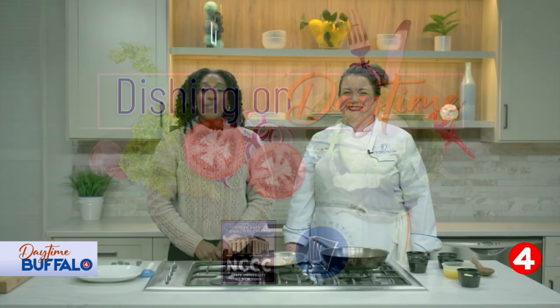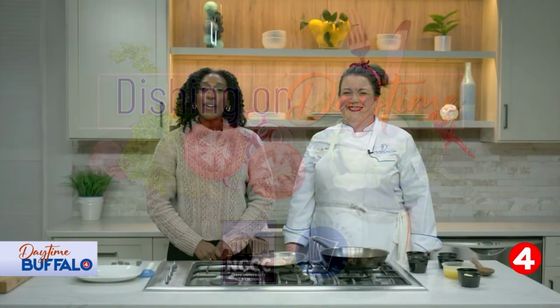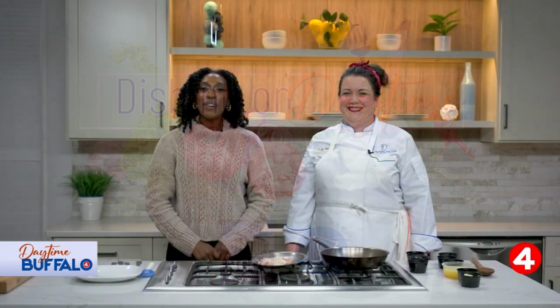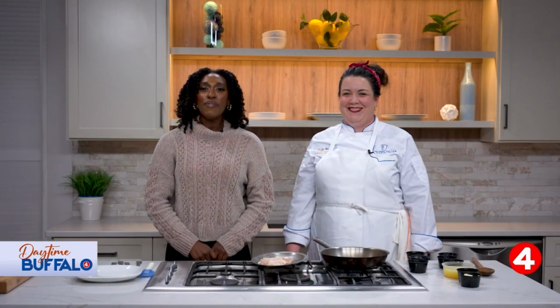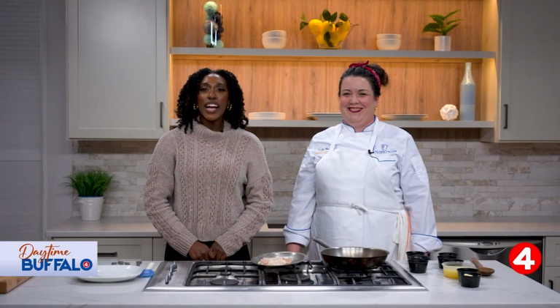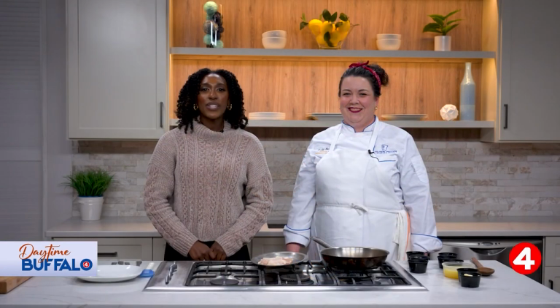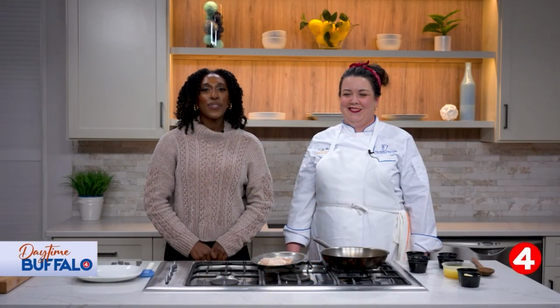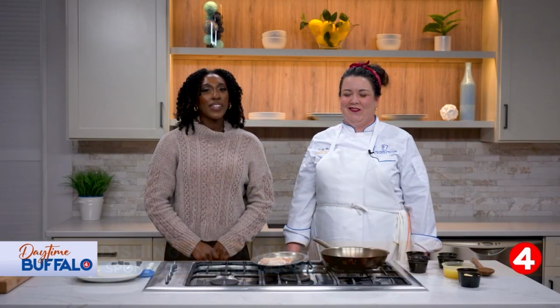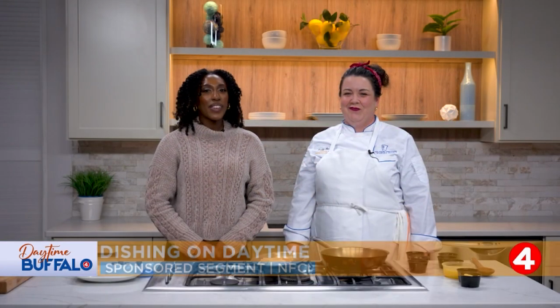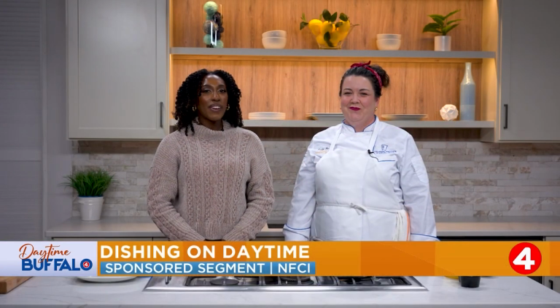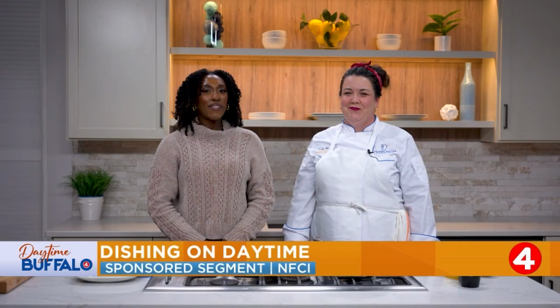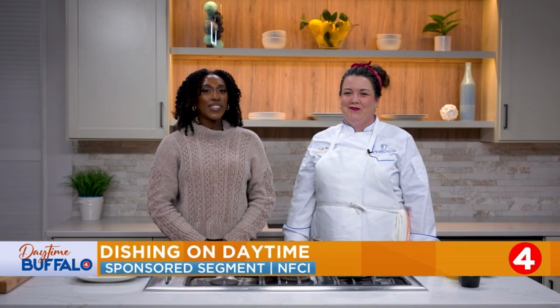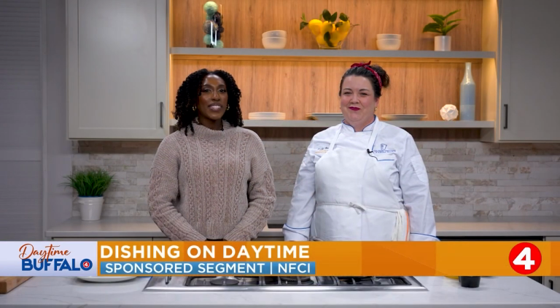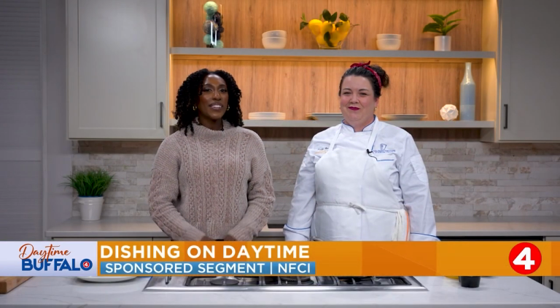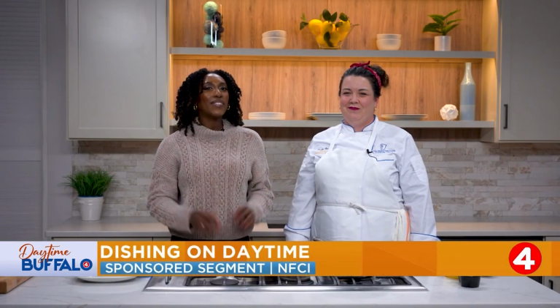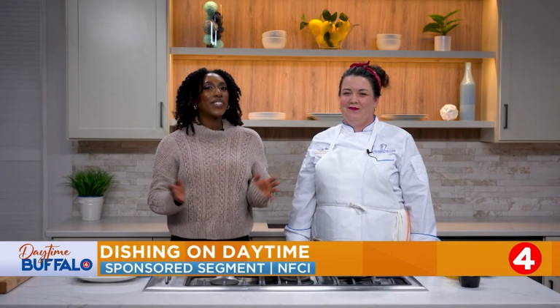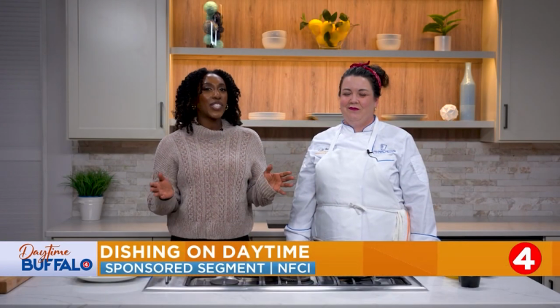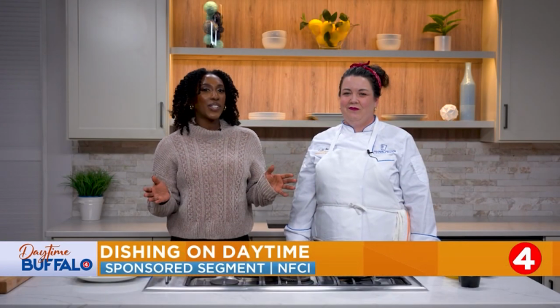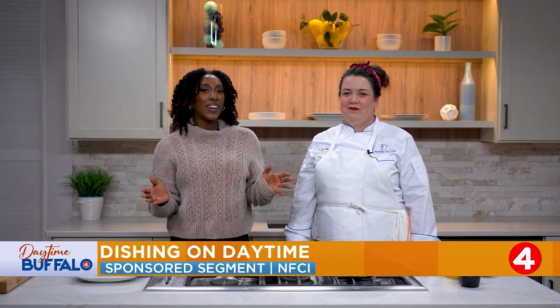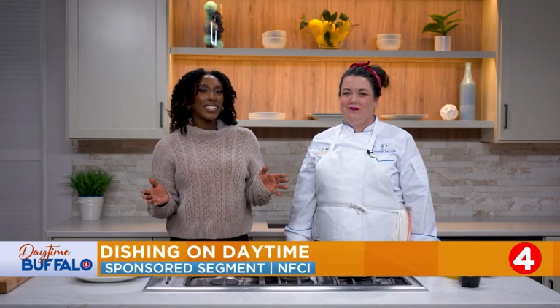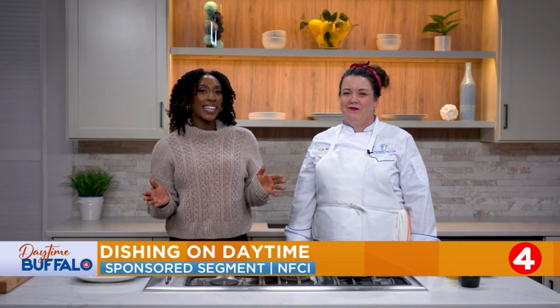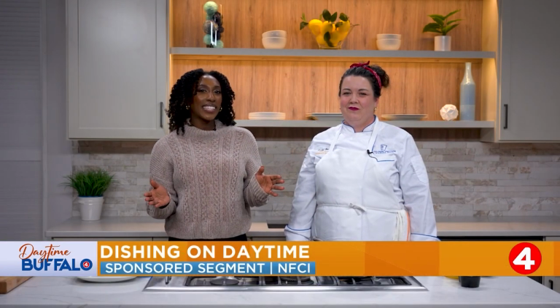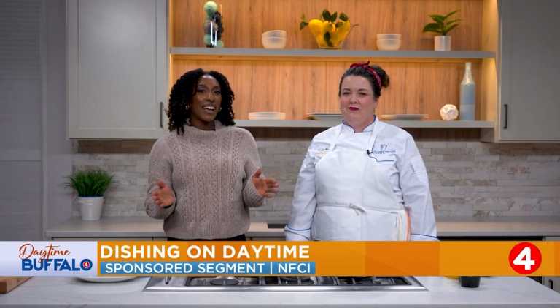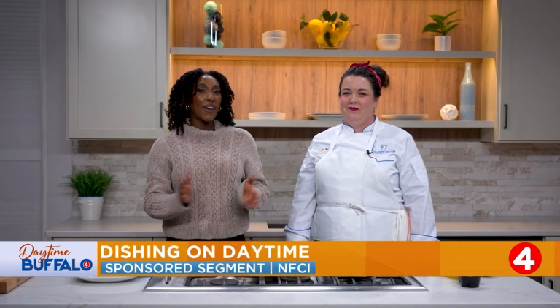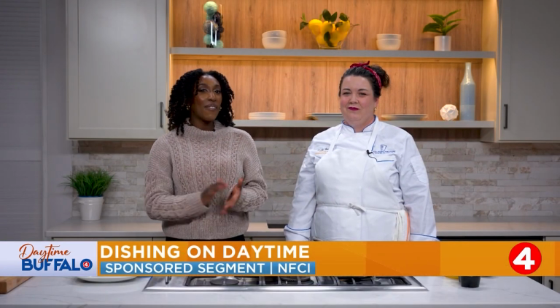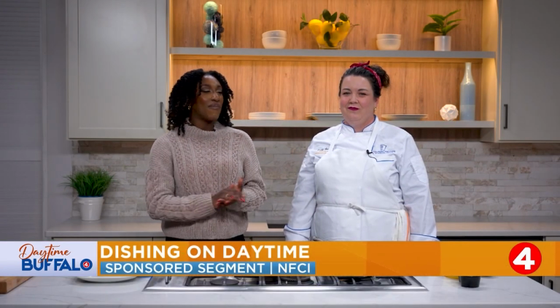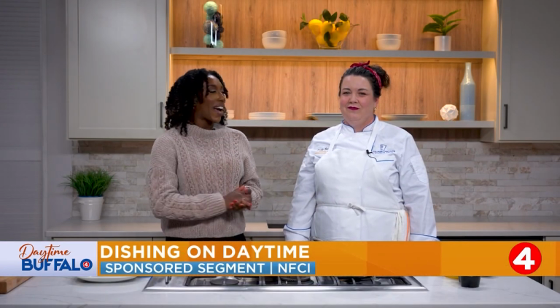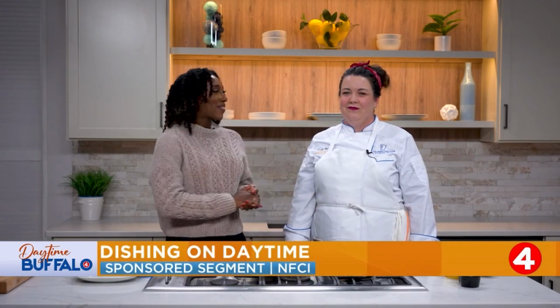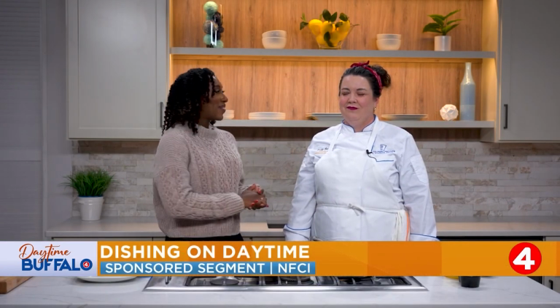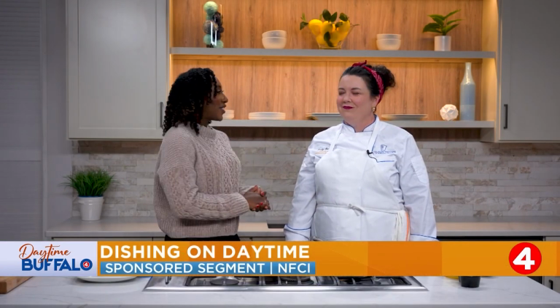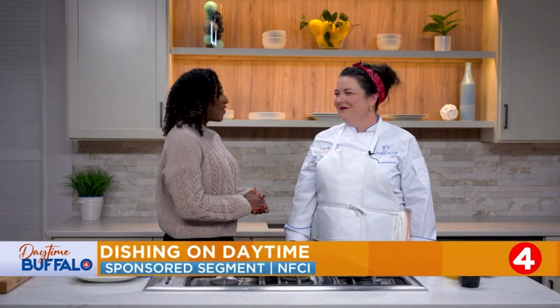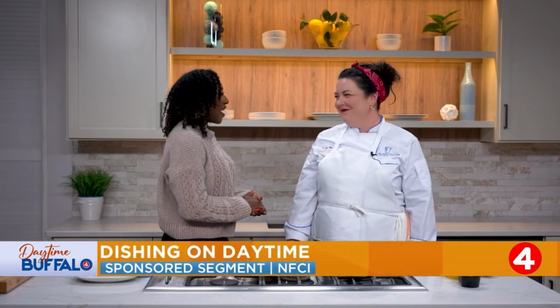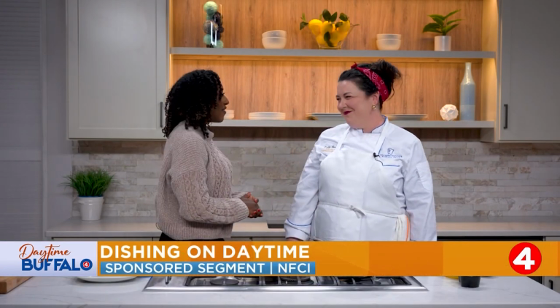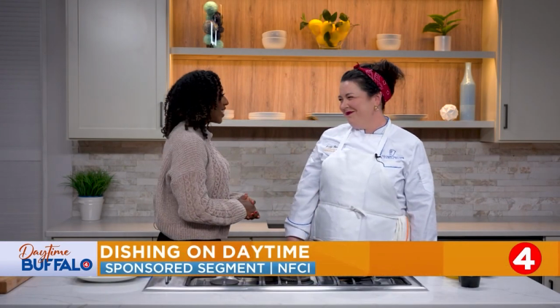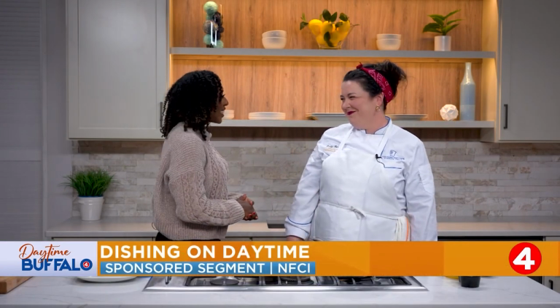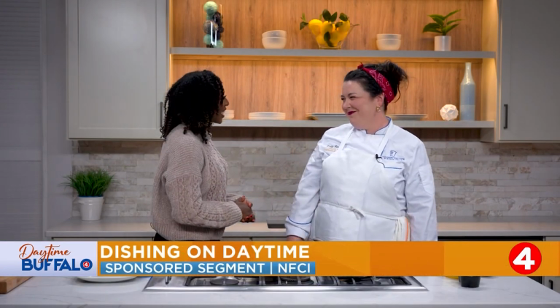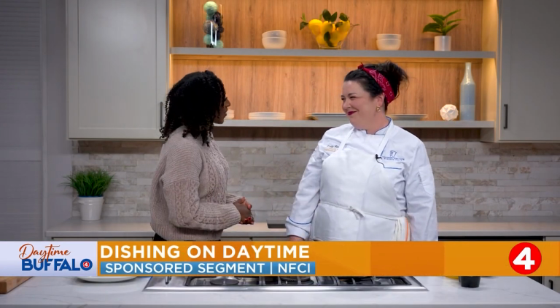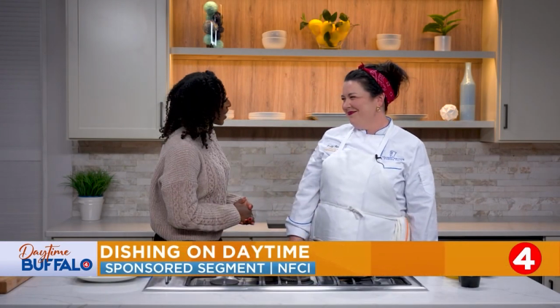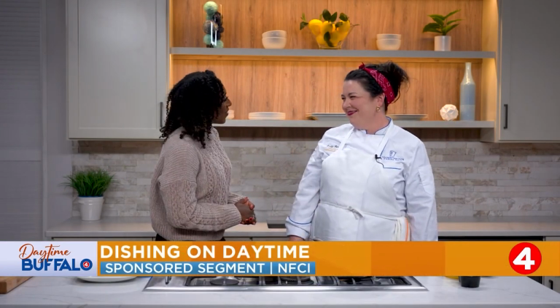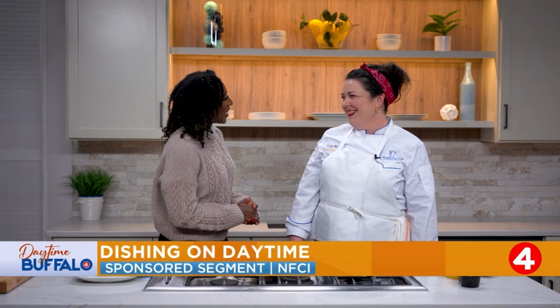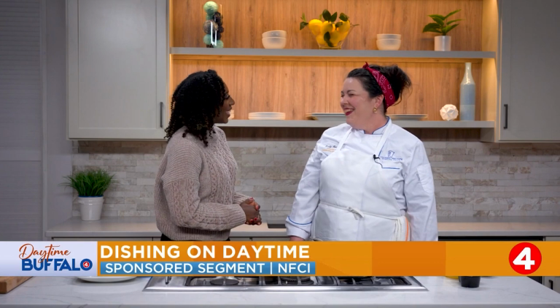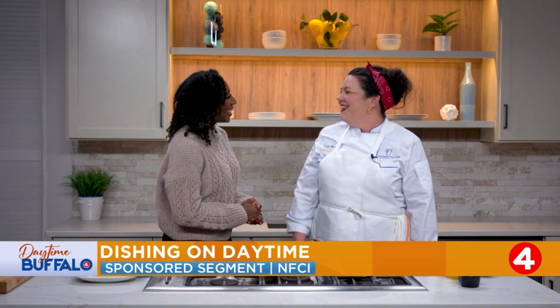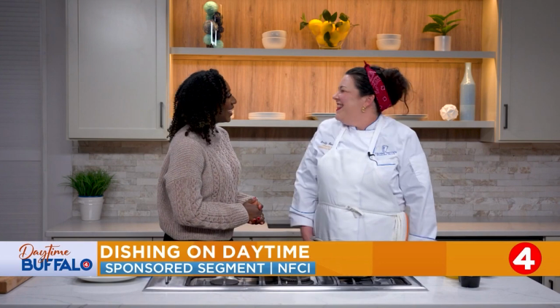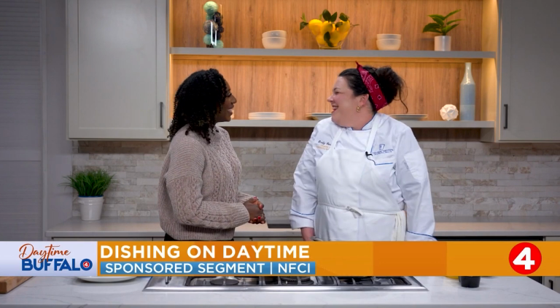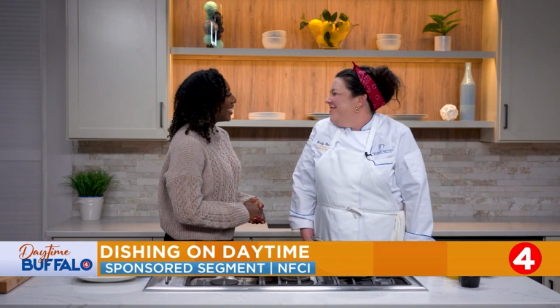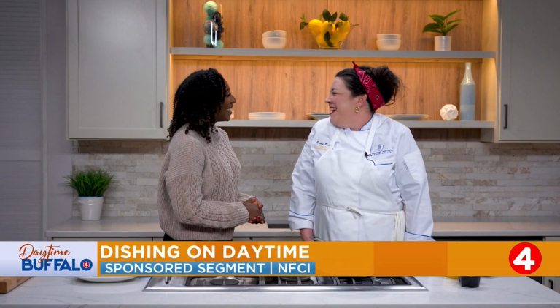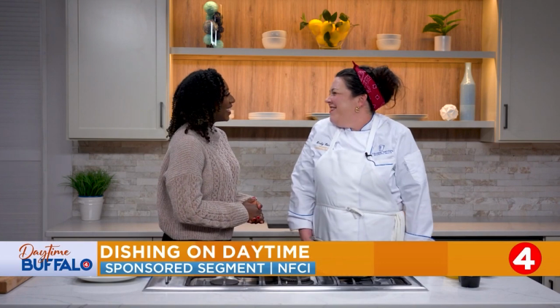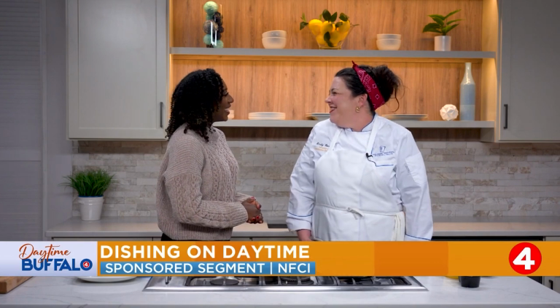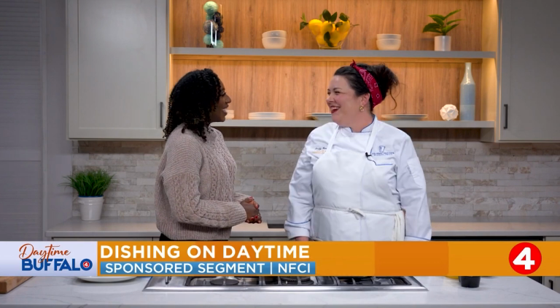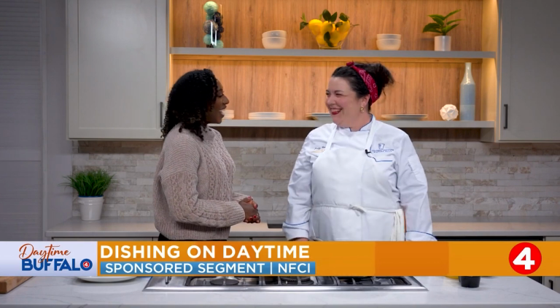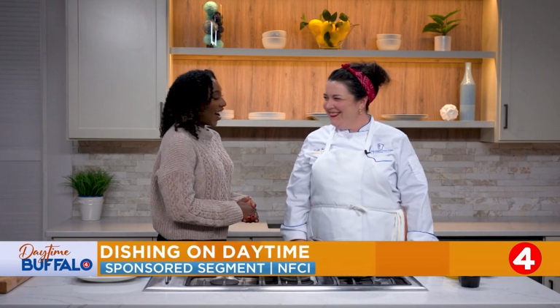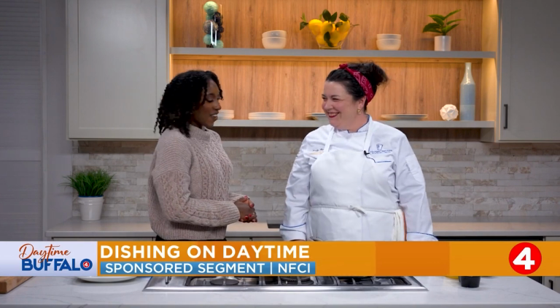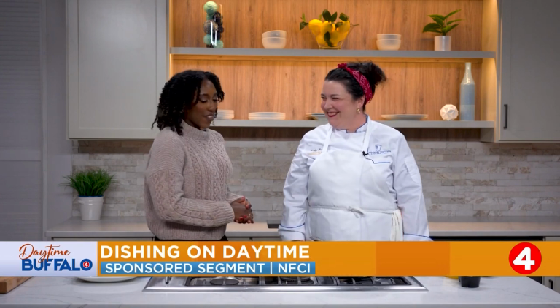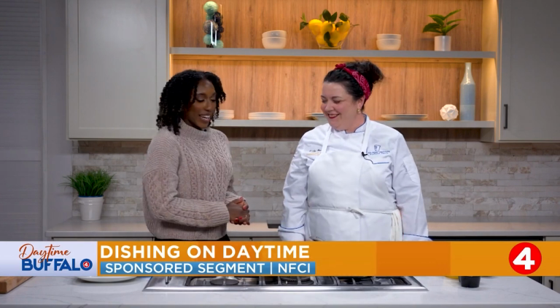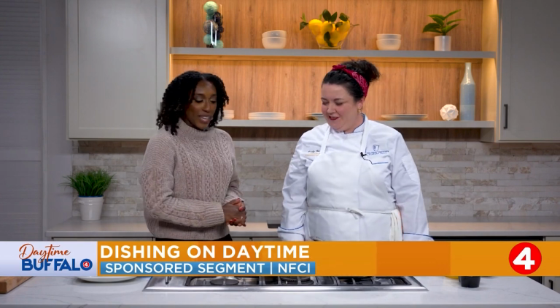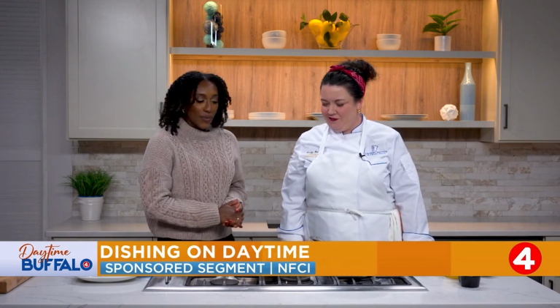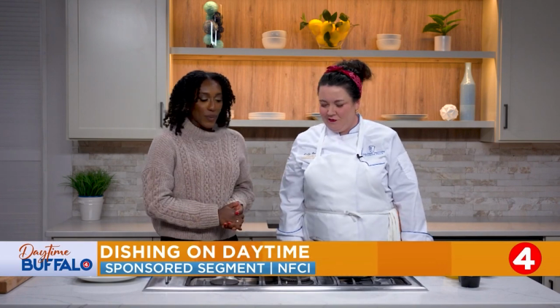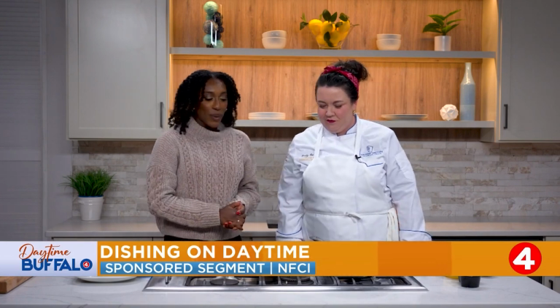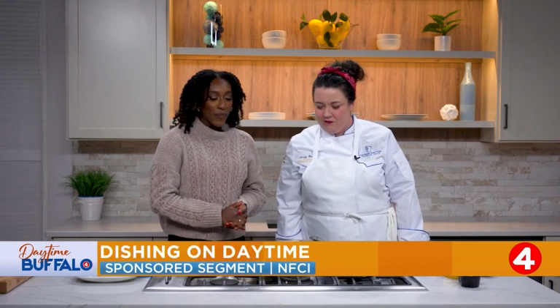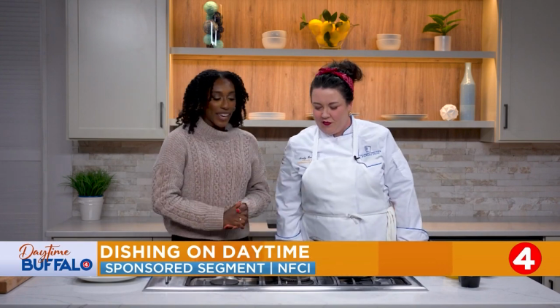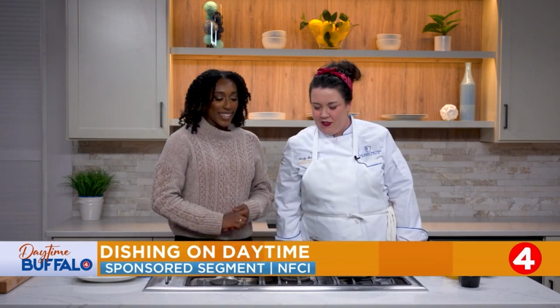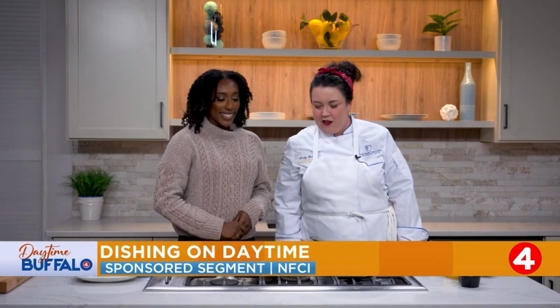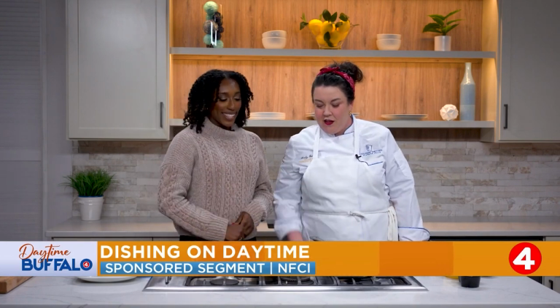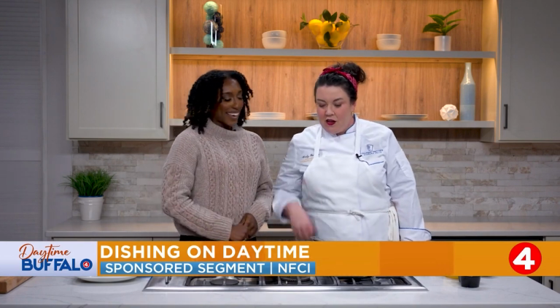Welcome back to another episode of Dishing on Daytime. I'm back with Chef Emily. Thanks for coming in. Thanks for having me. Alrighty, what are we making today?